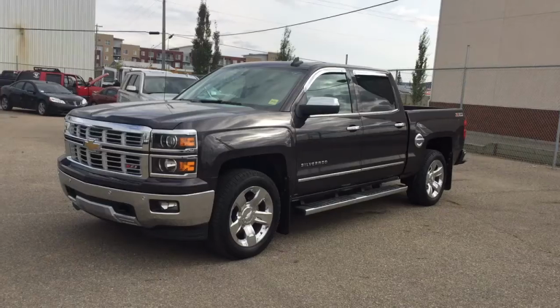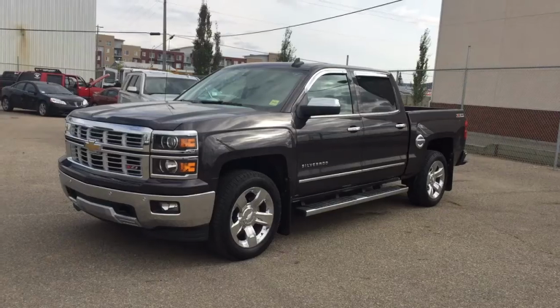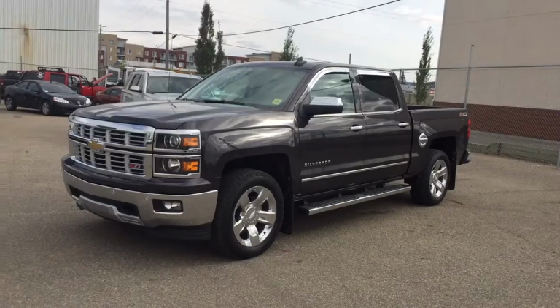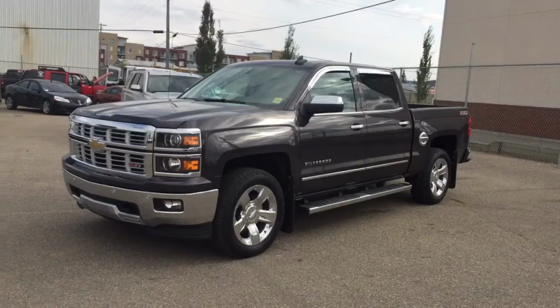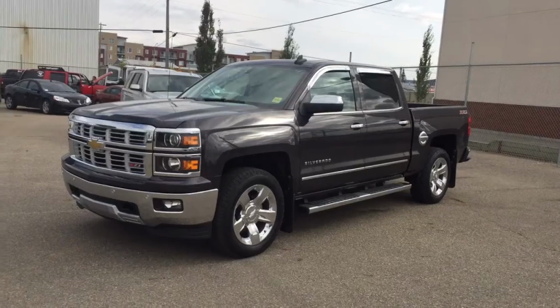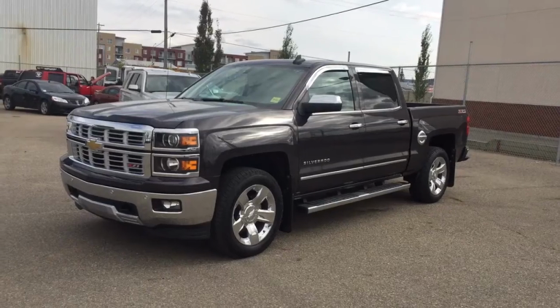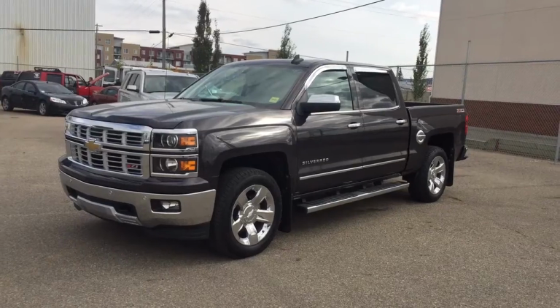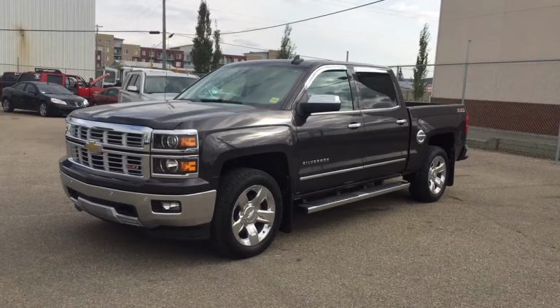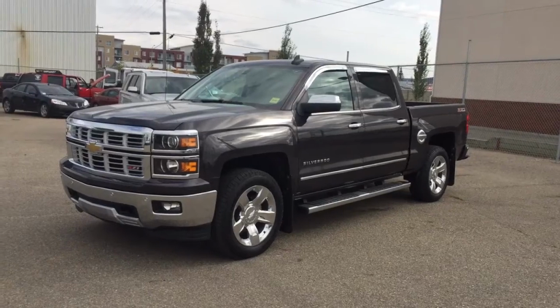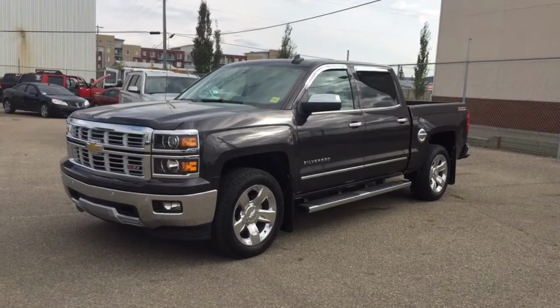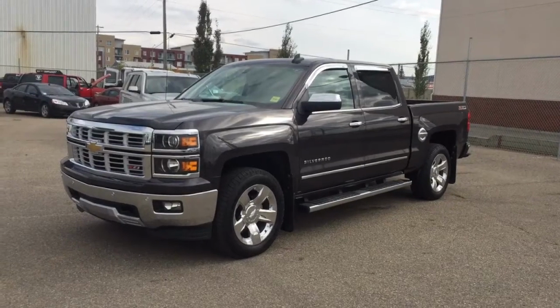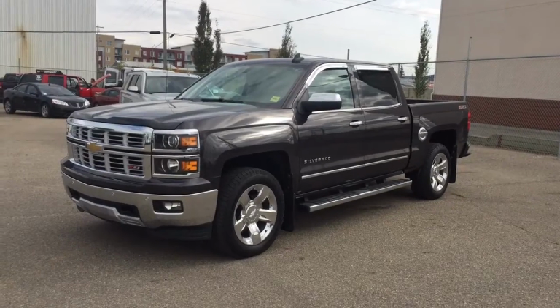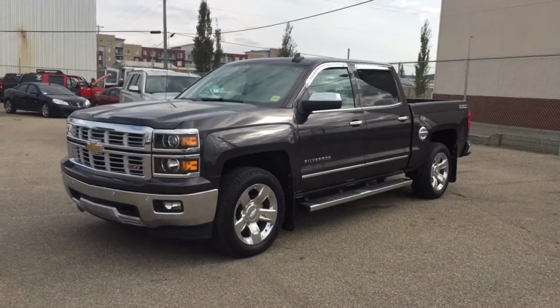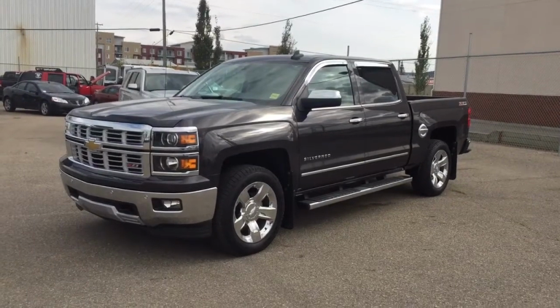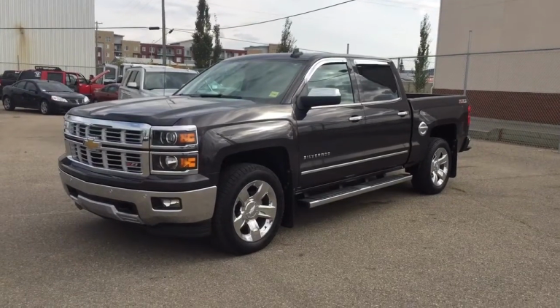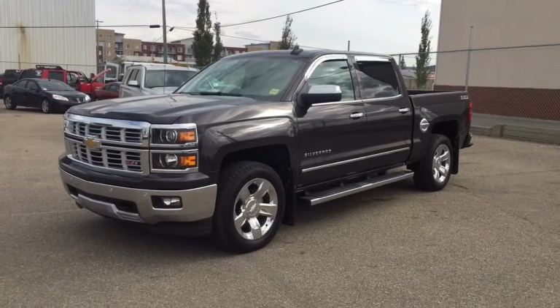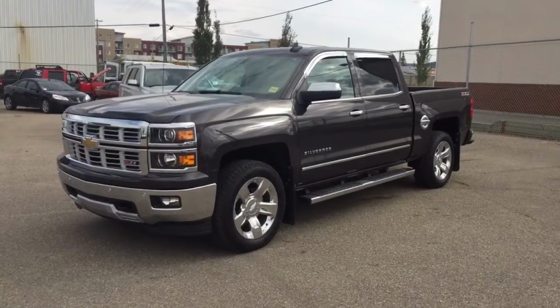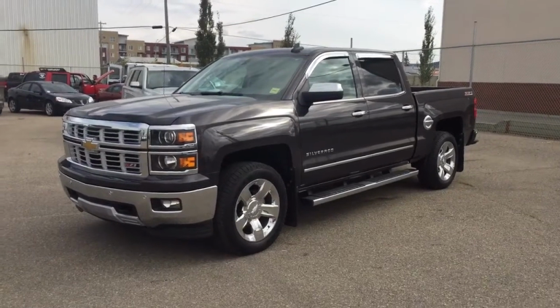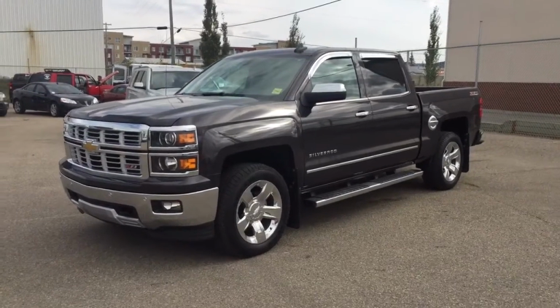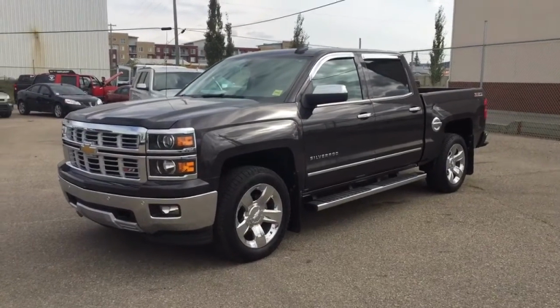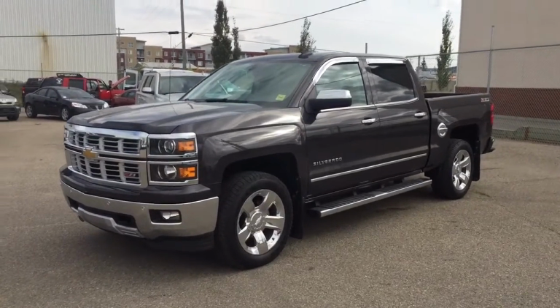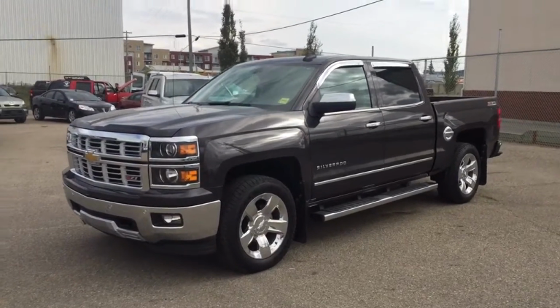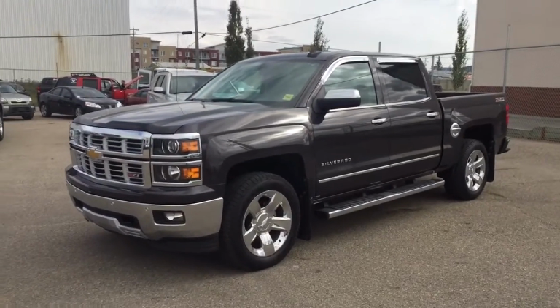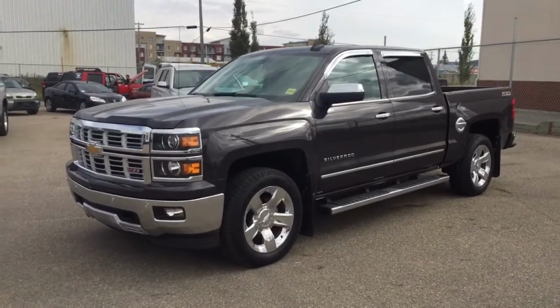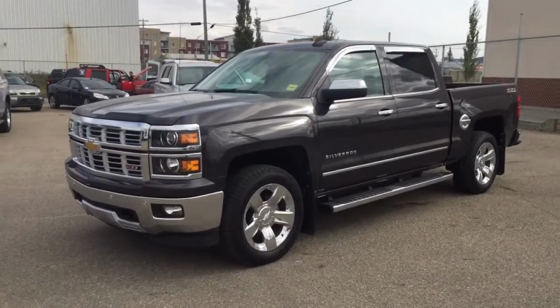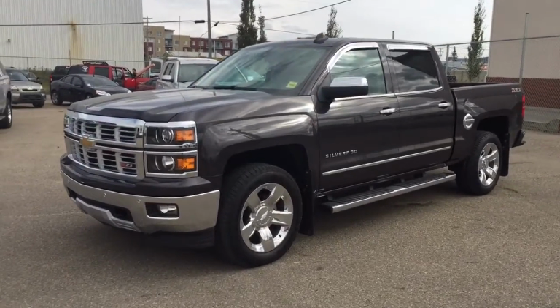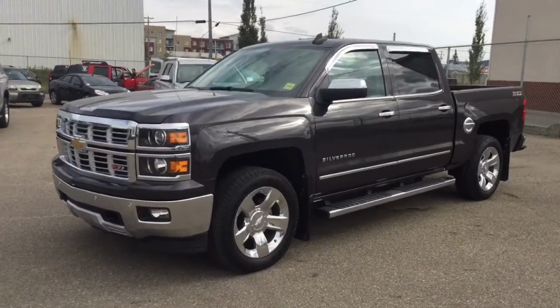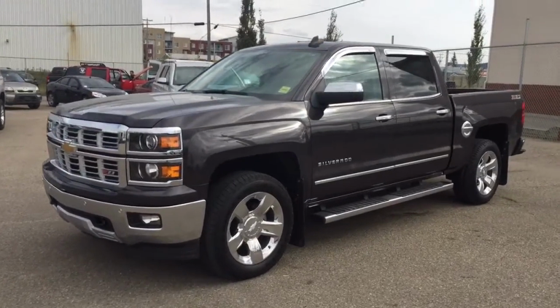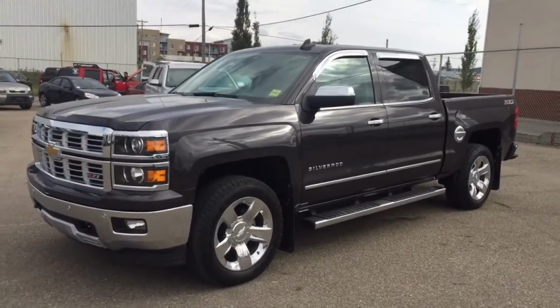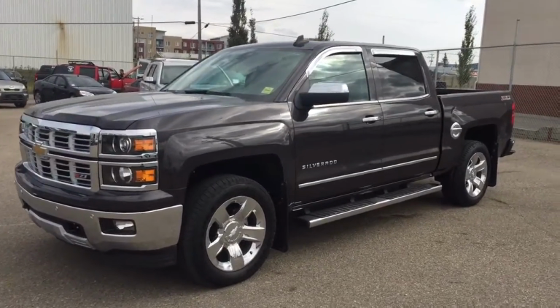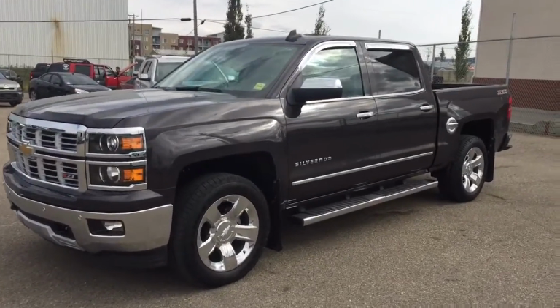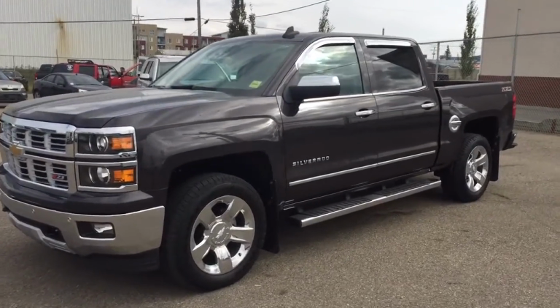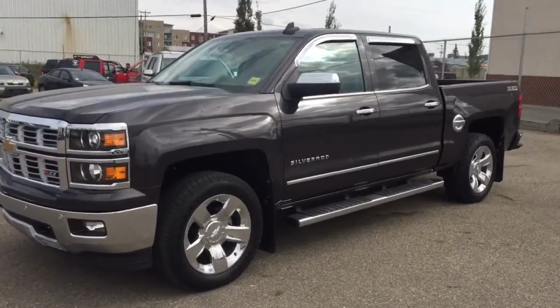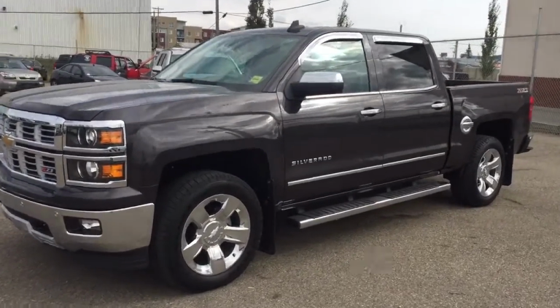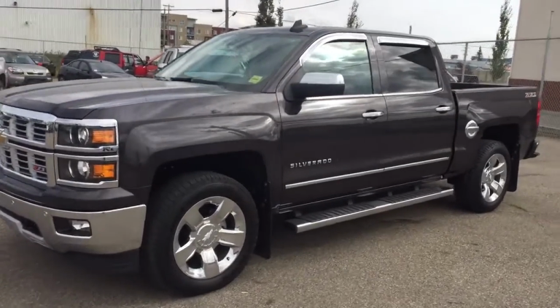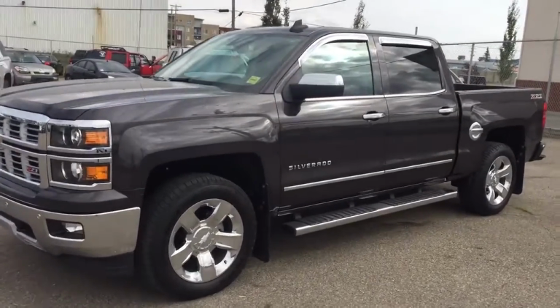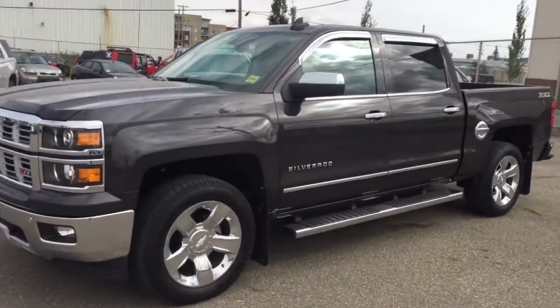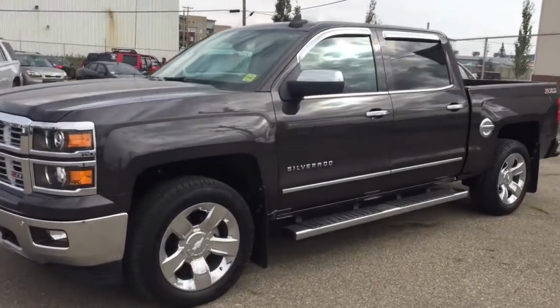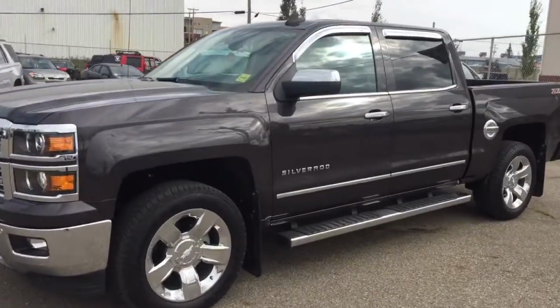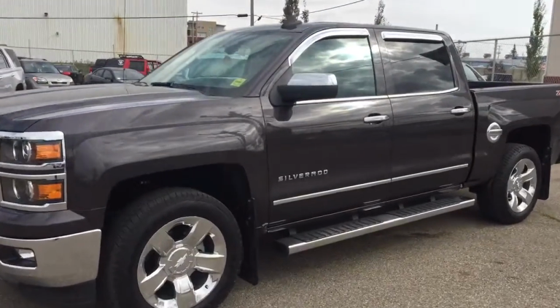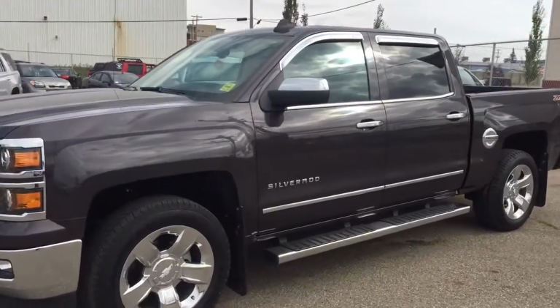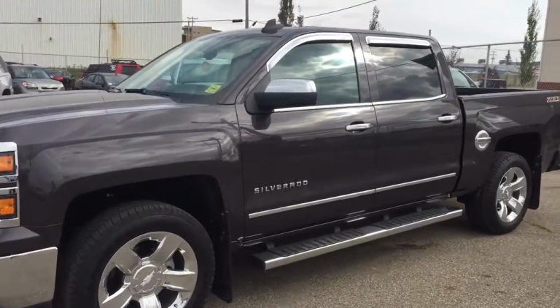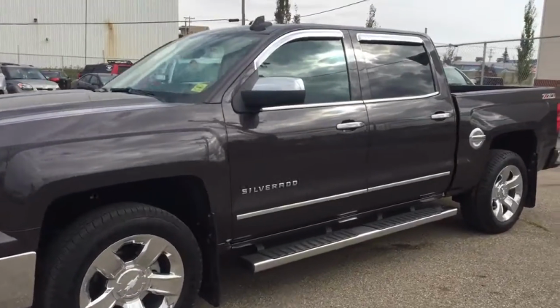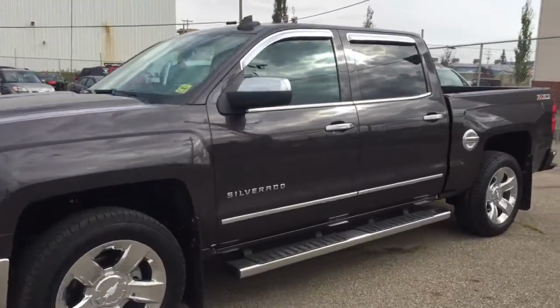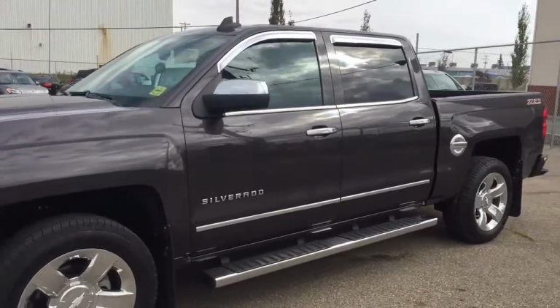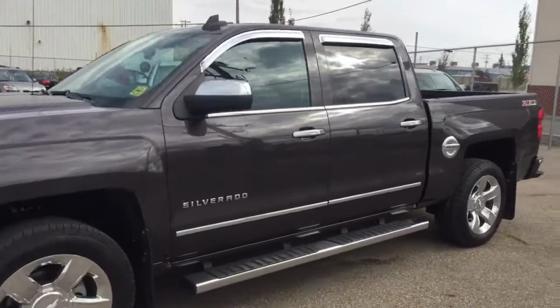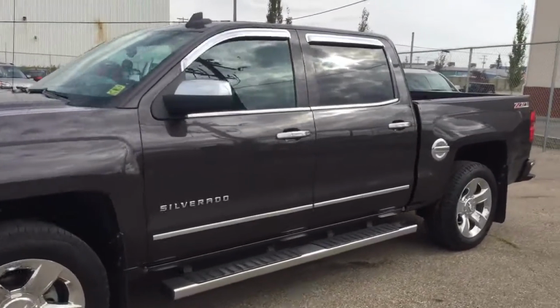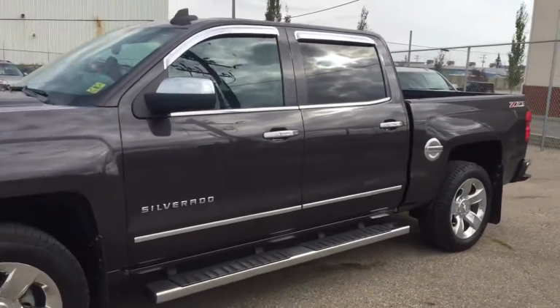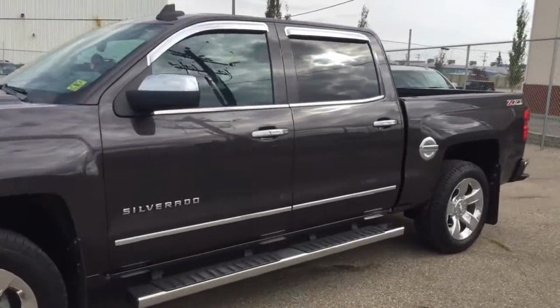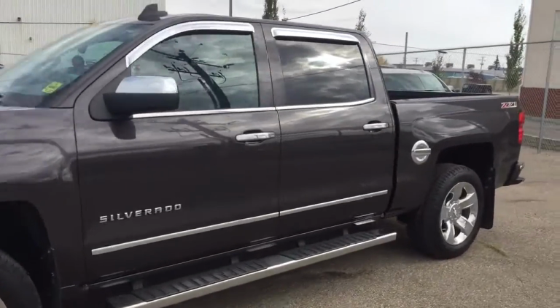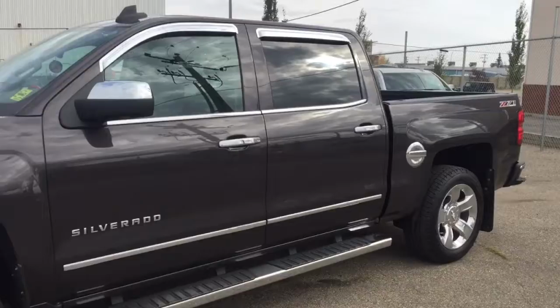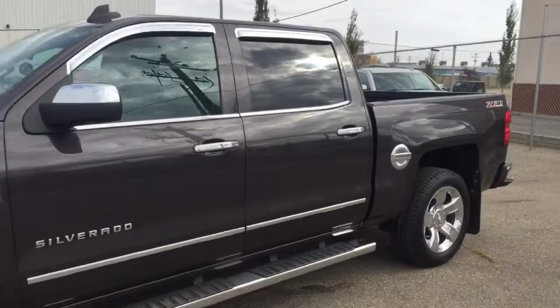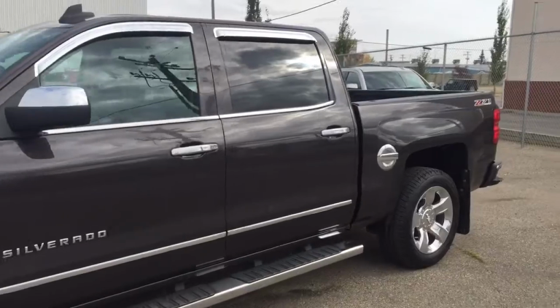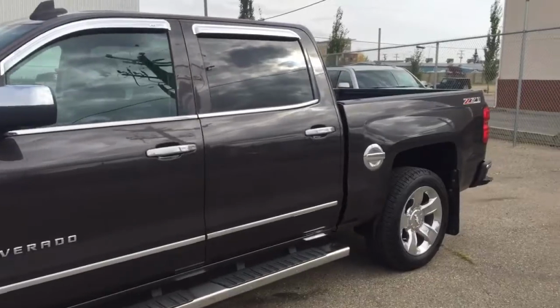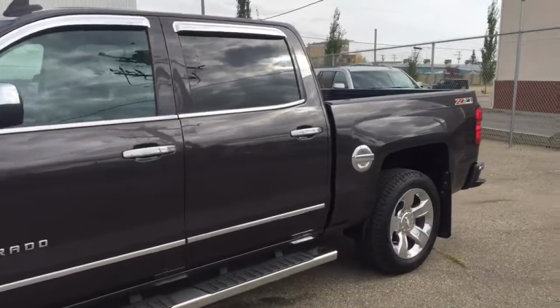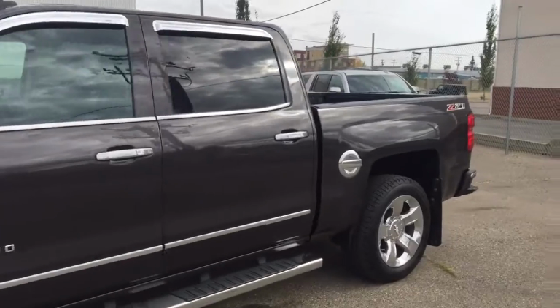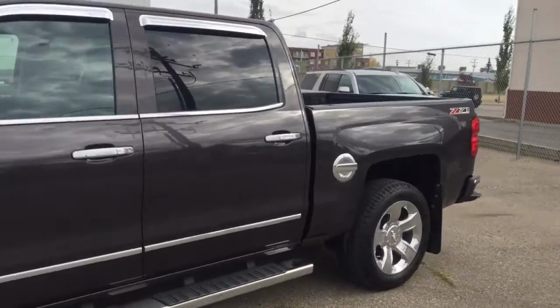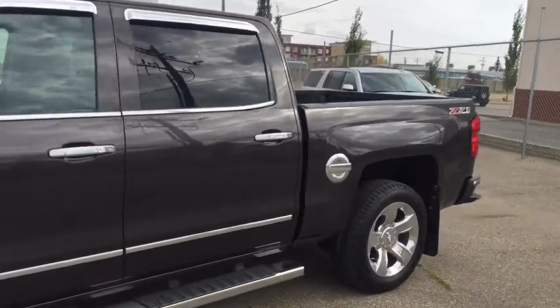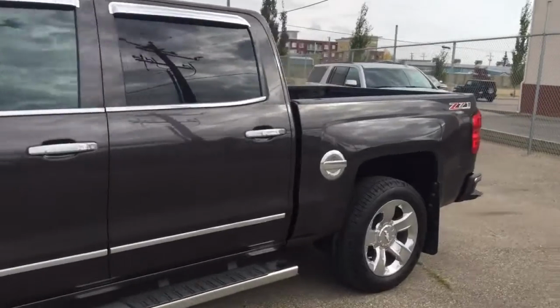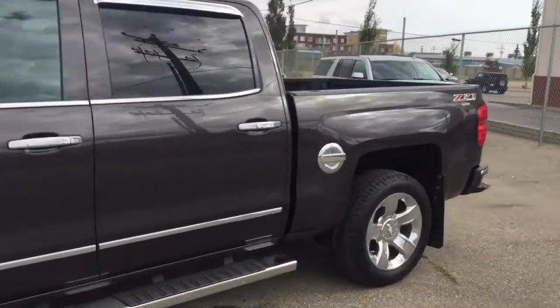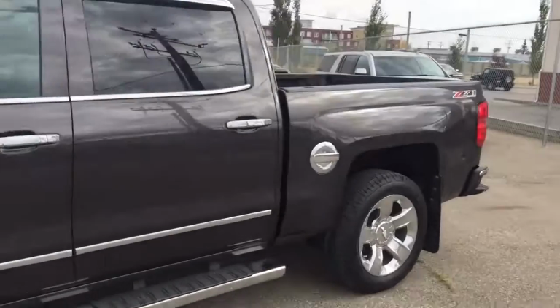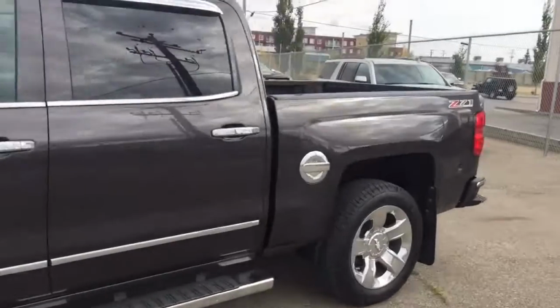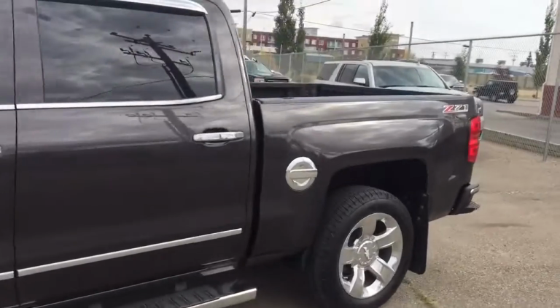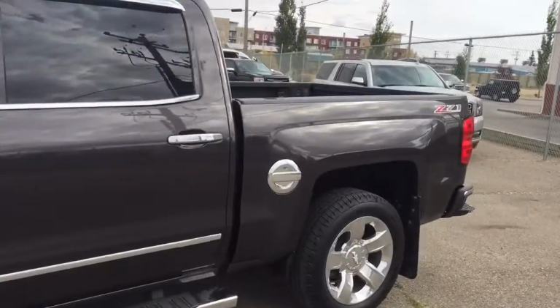Welcome to Davis Chevrolet. This is a pre-owned 2015 Chevrolet Silverado in the color black.